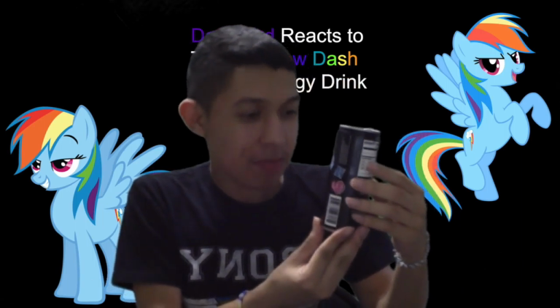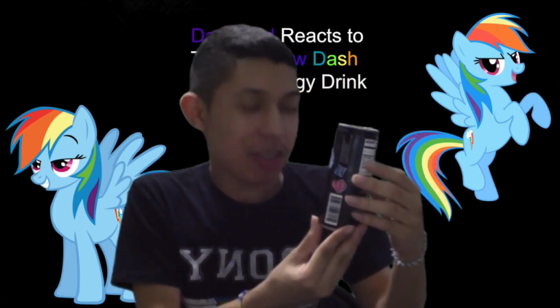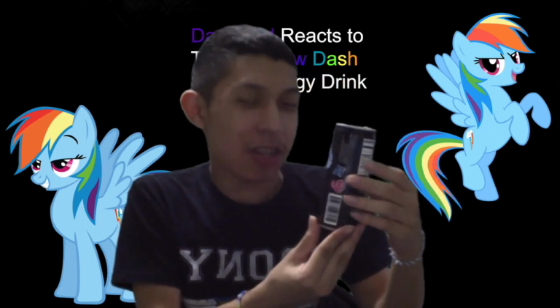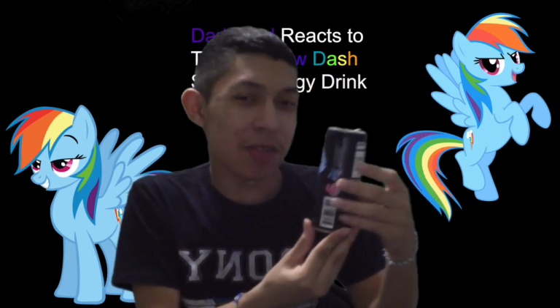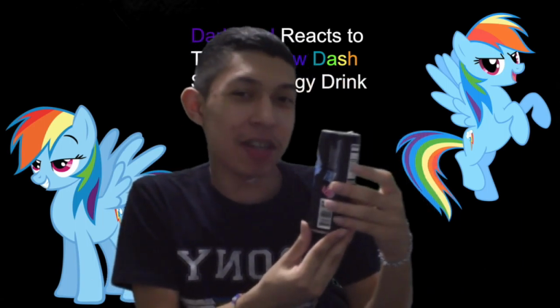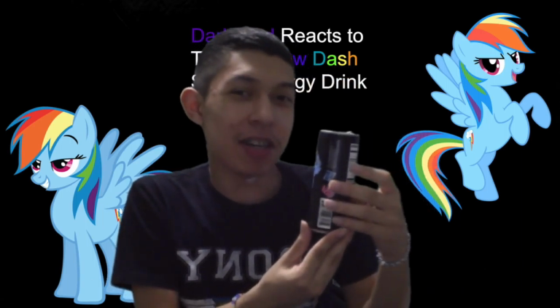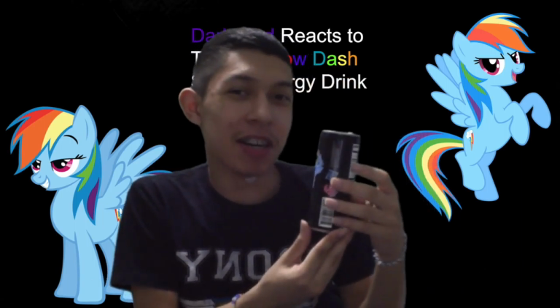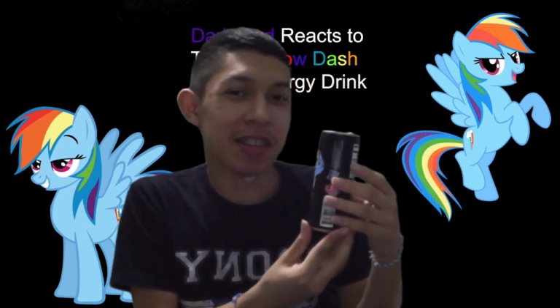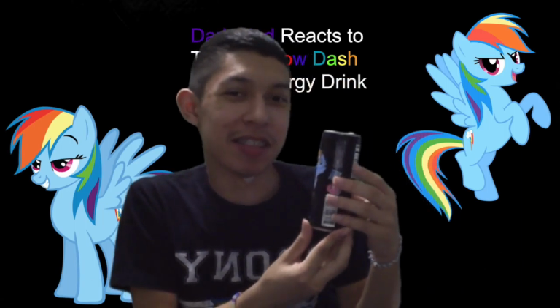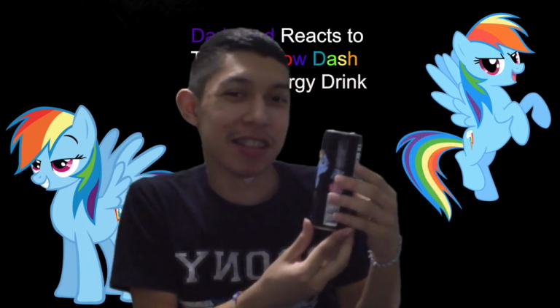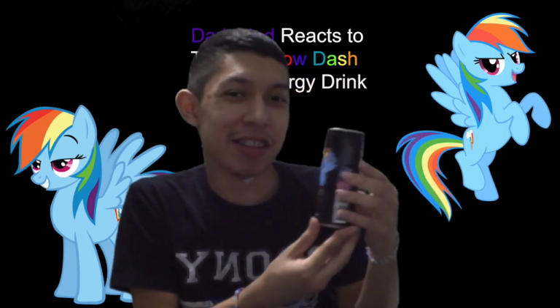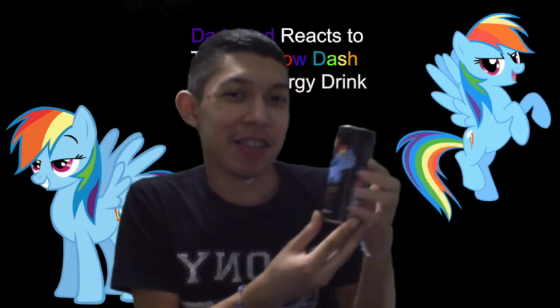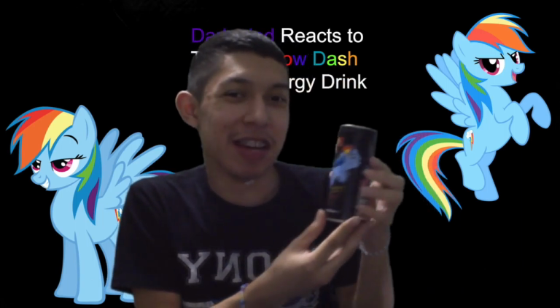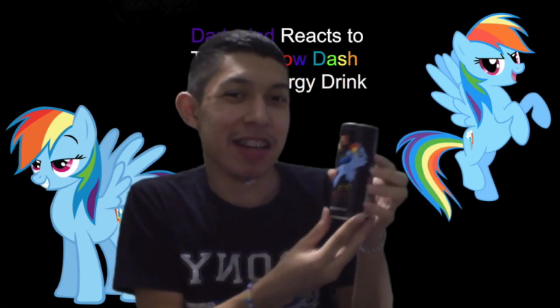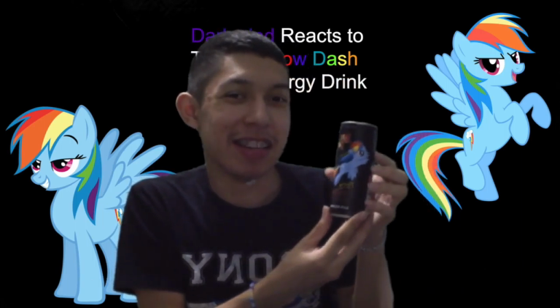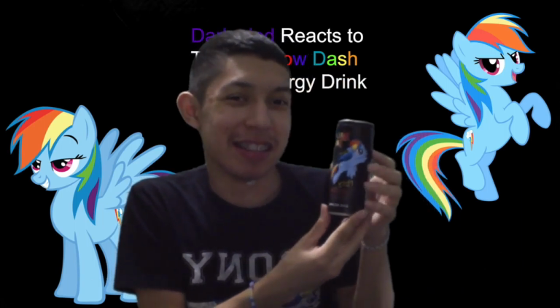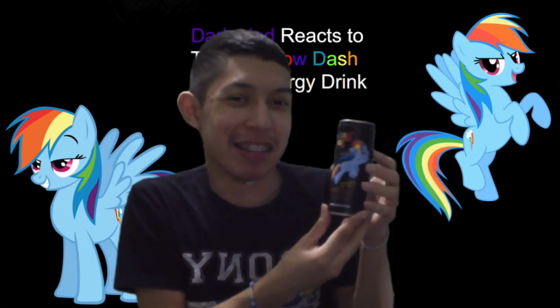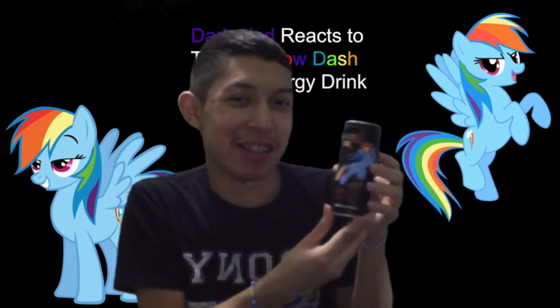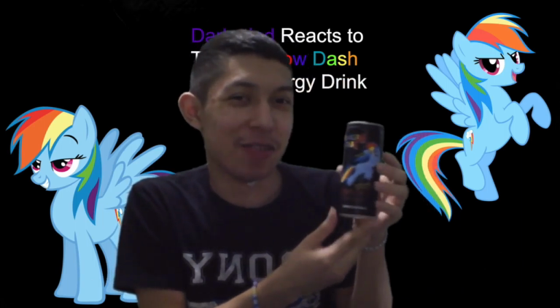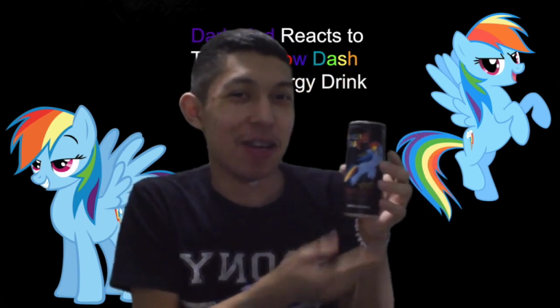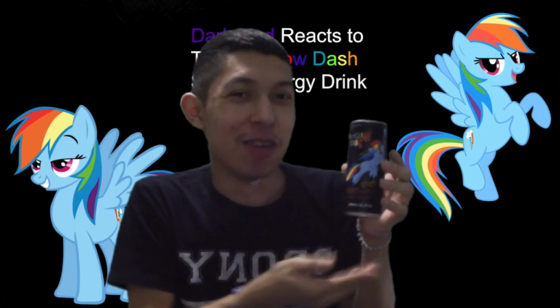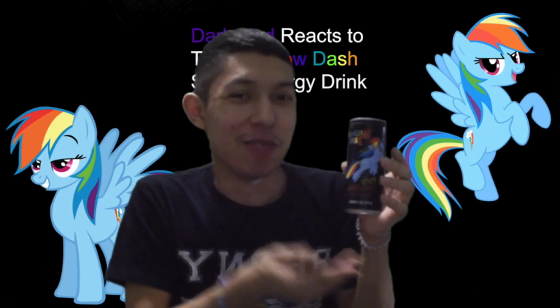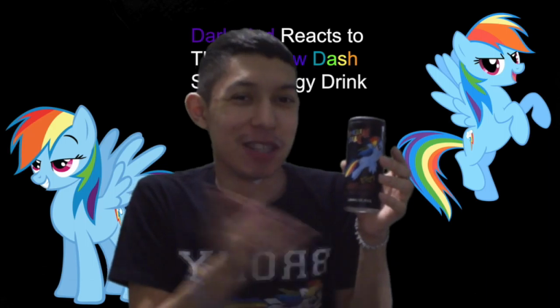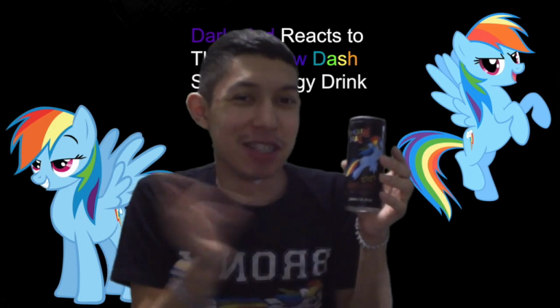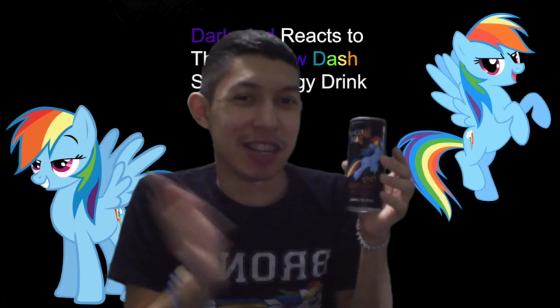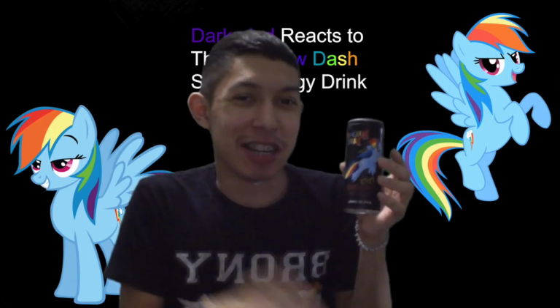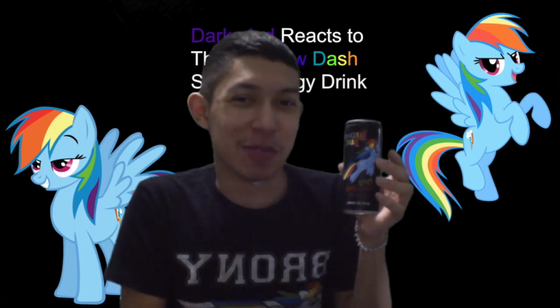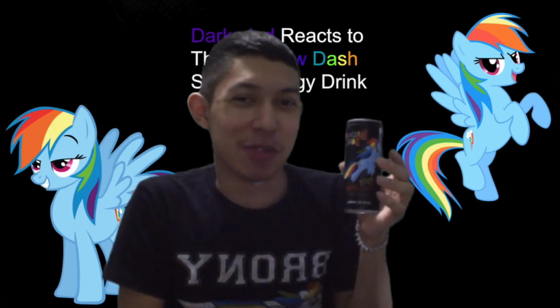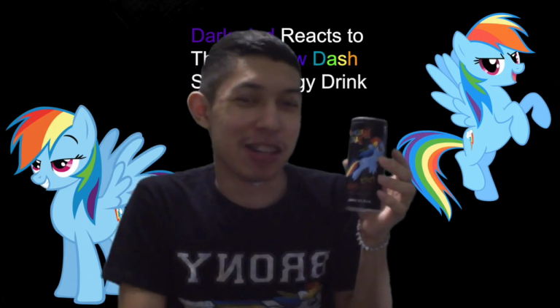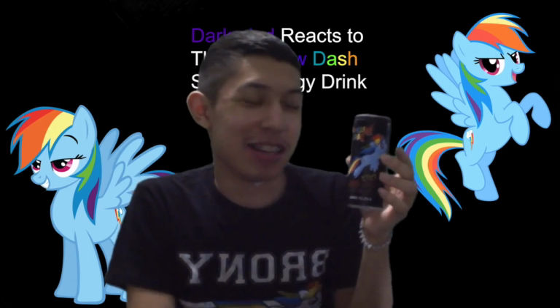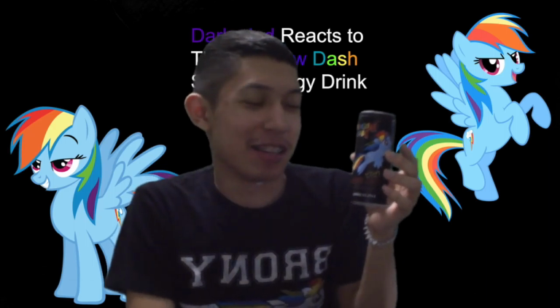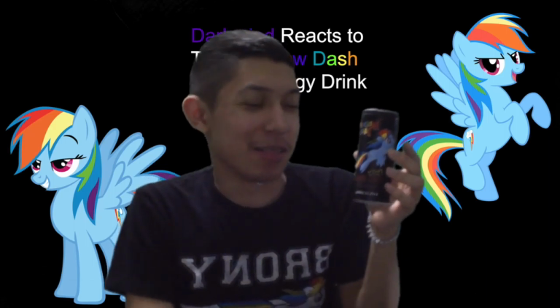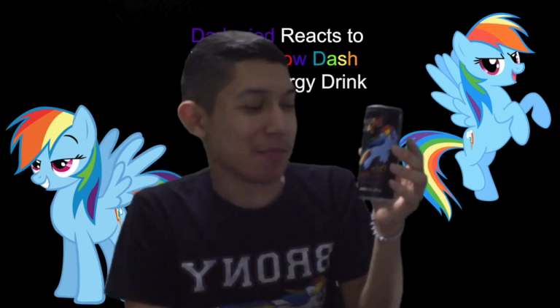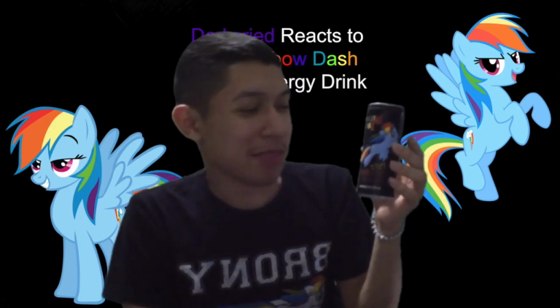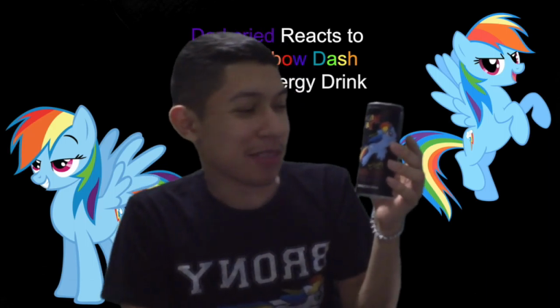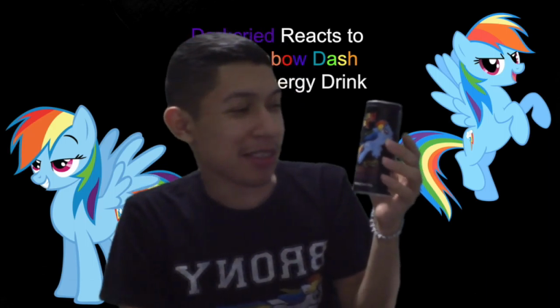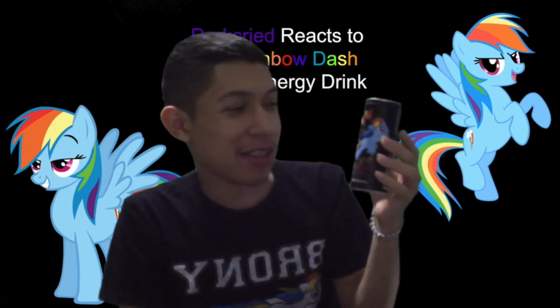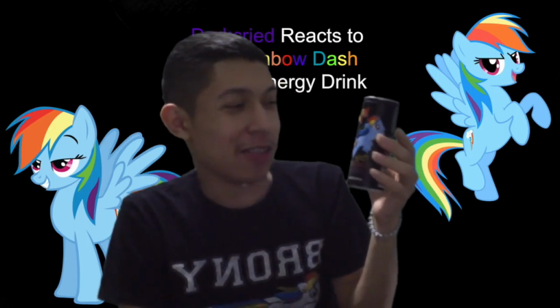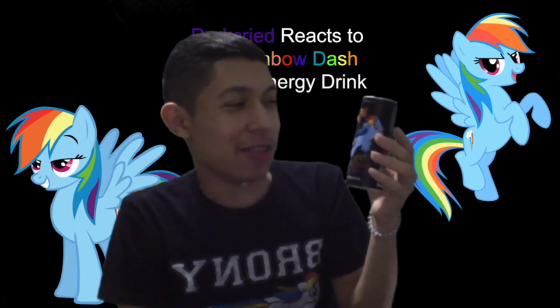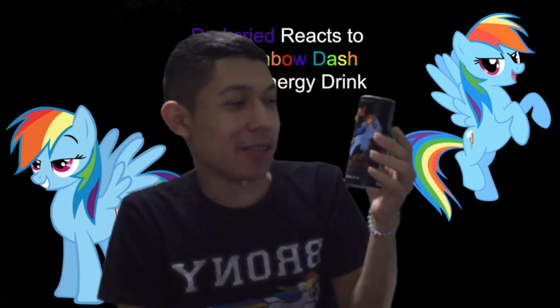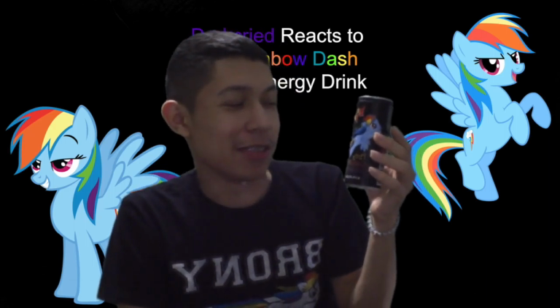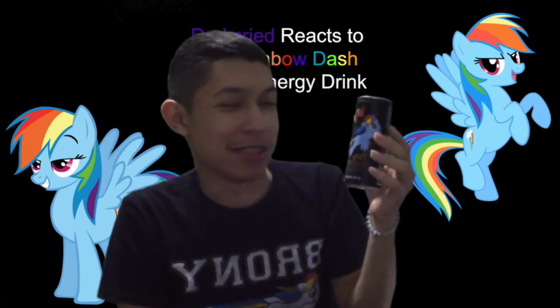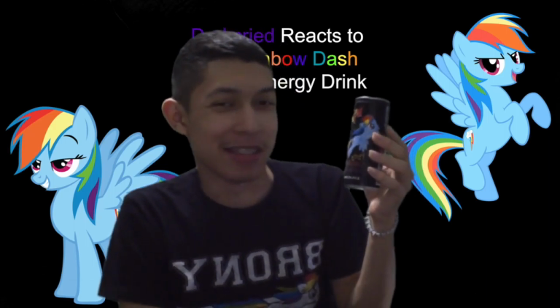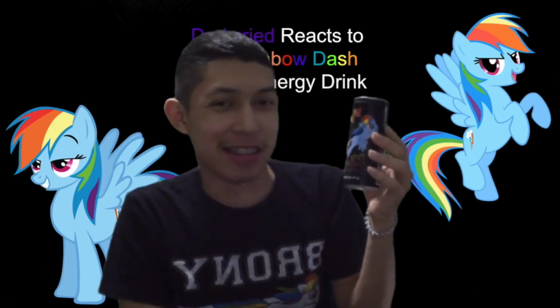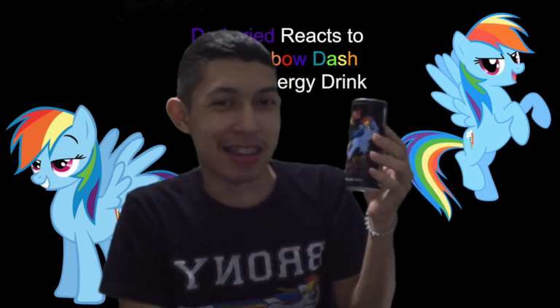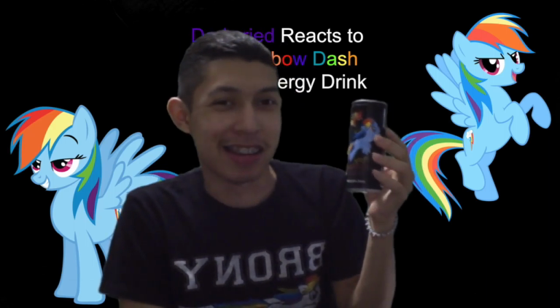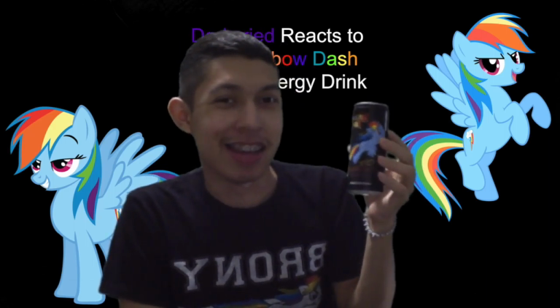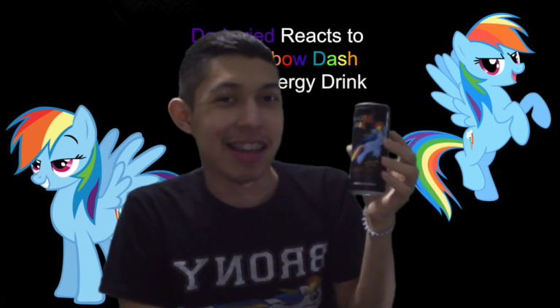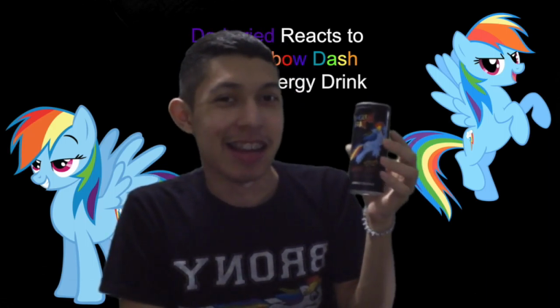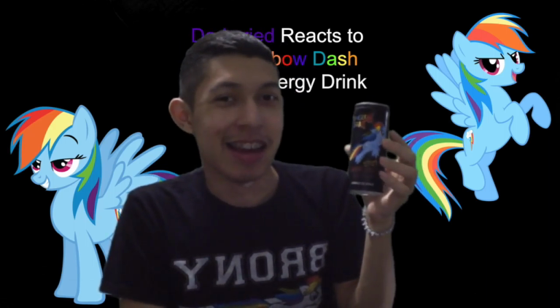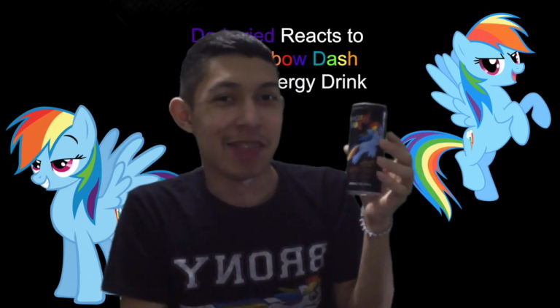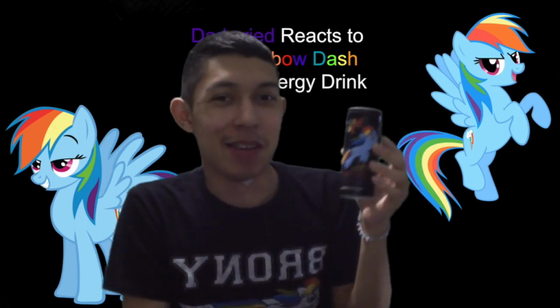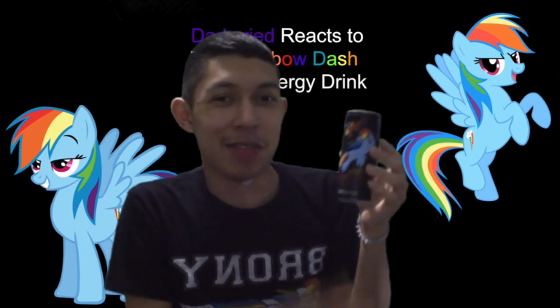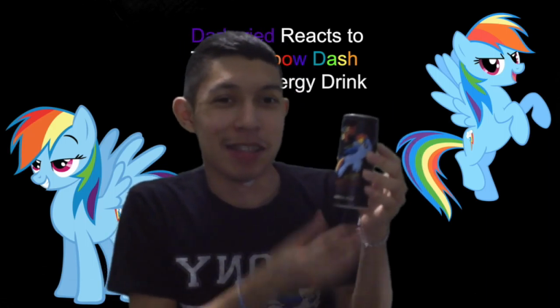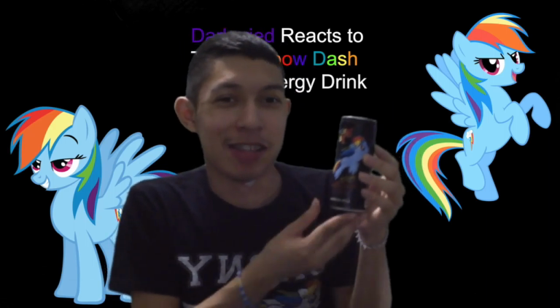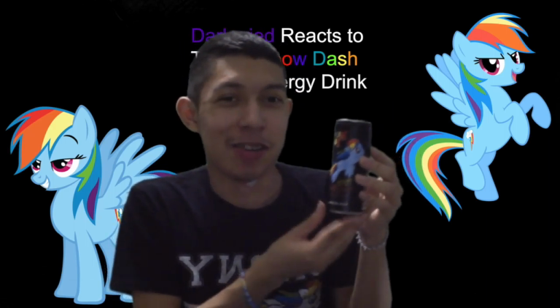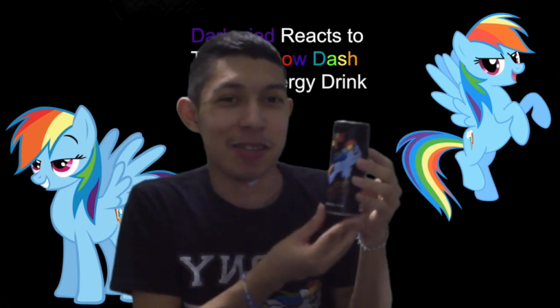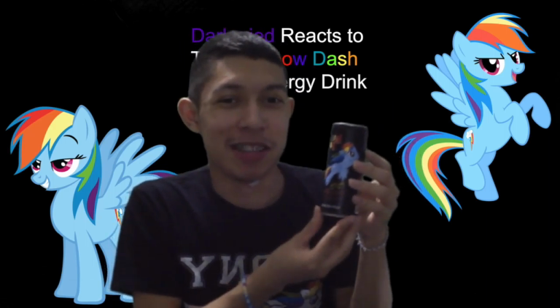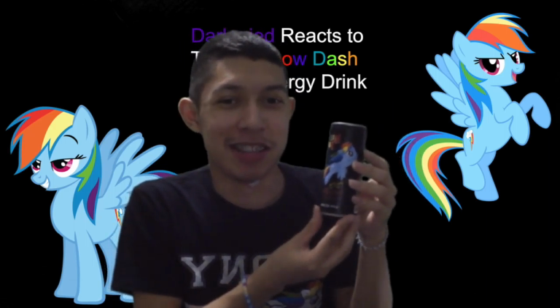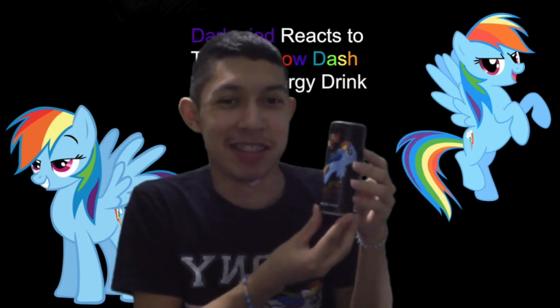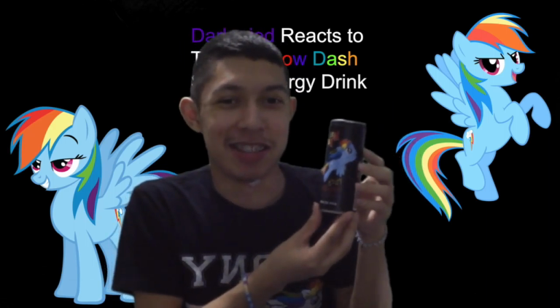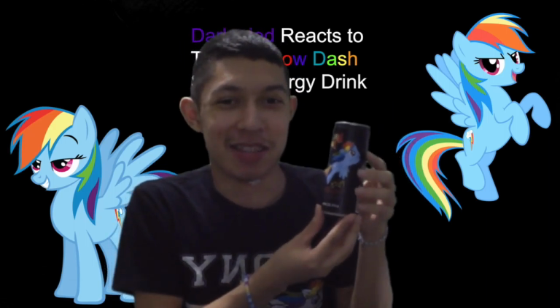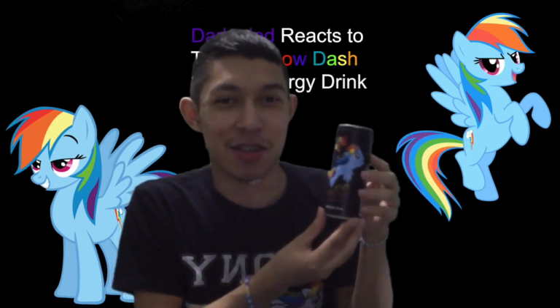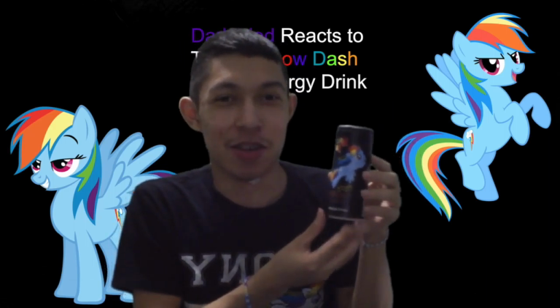You know there are others — like Fluttershy, Twilight, all the rest of the gang — I'd definitely want to taste test those too.